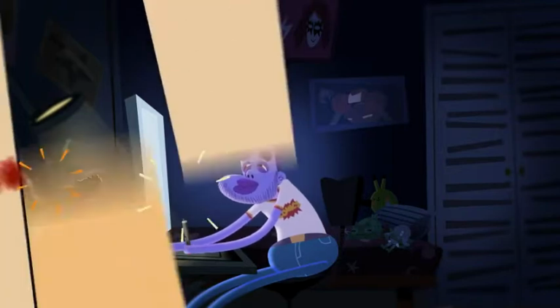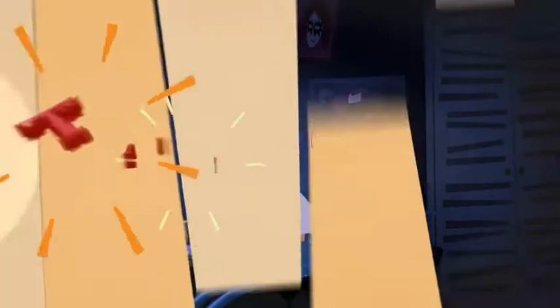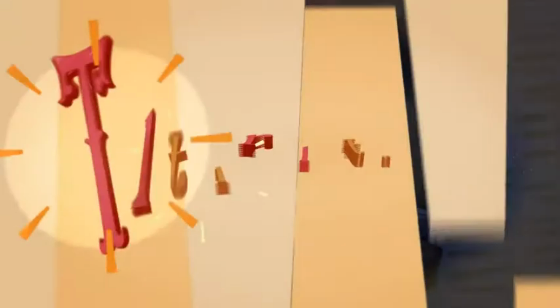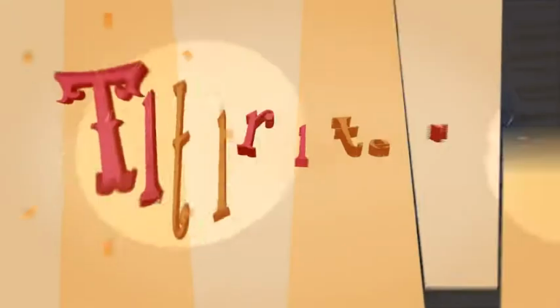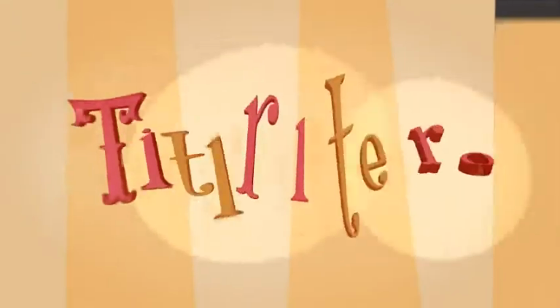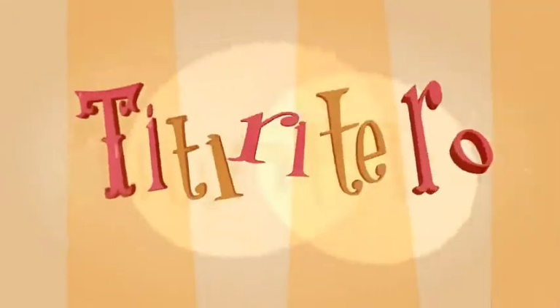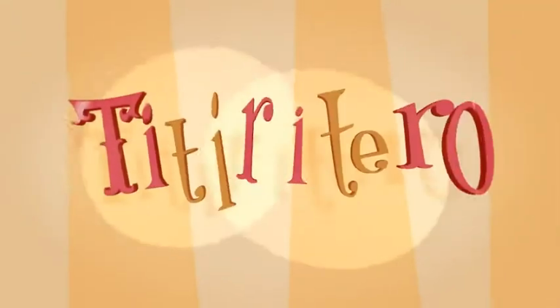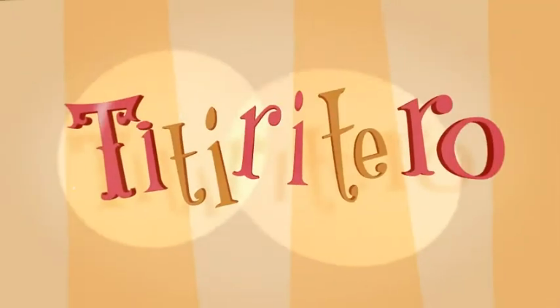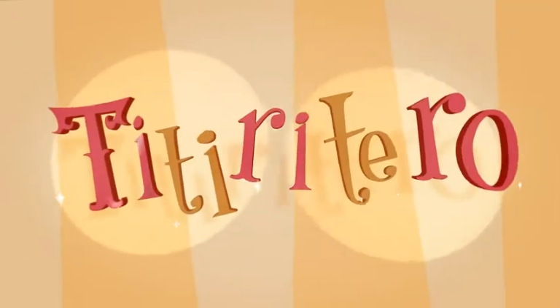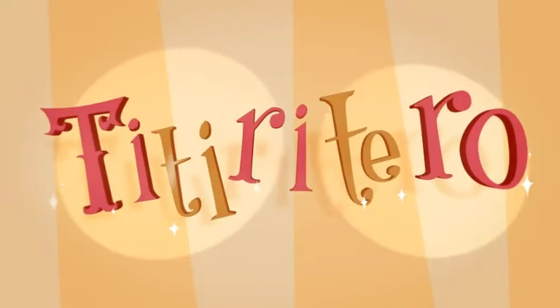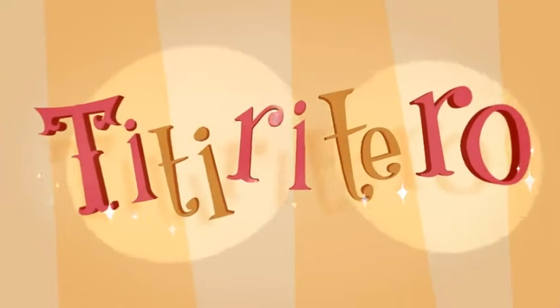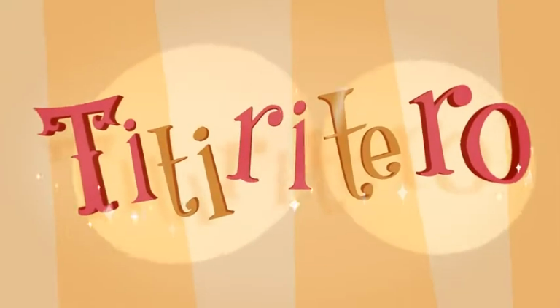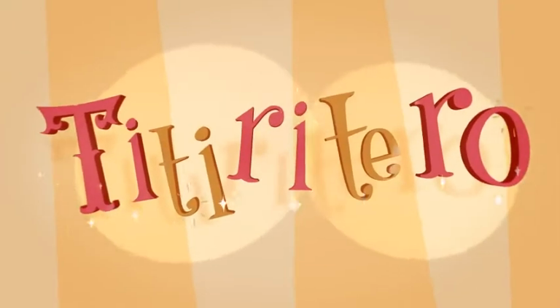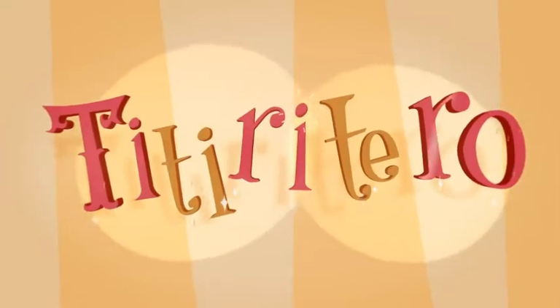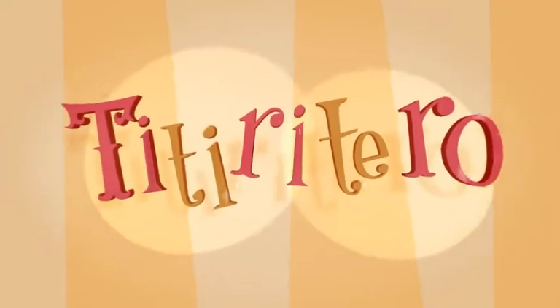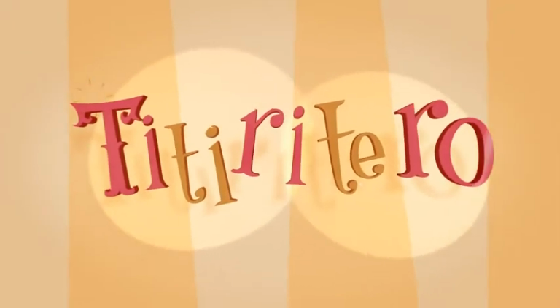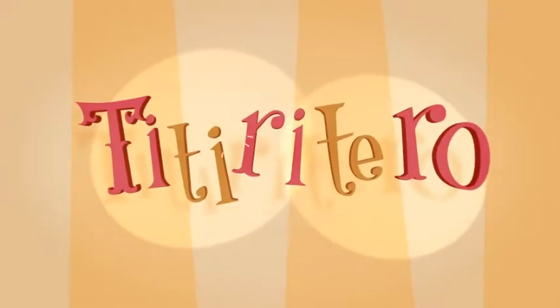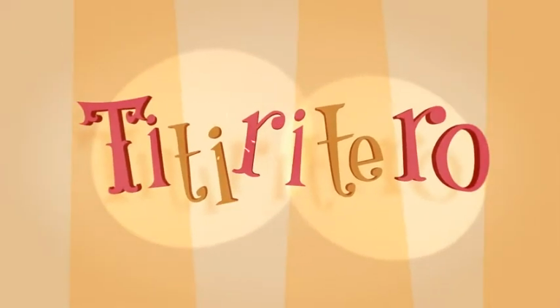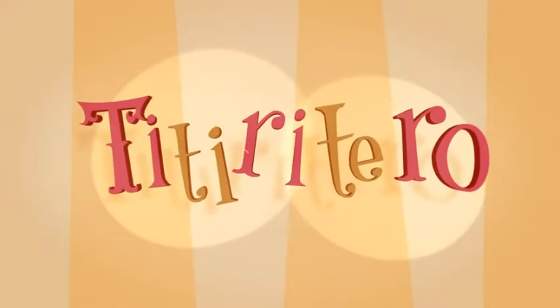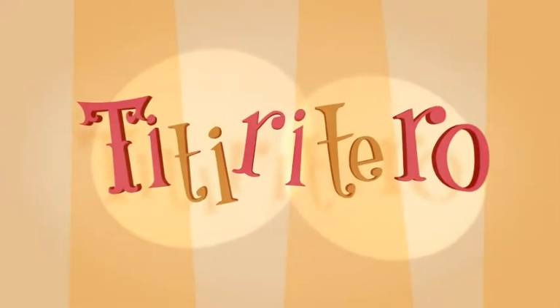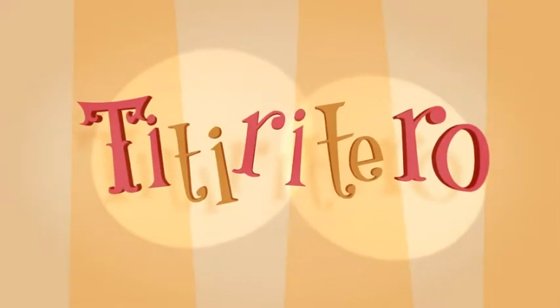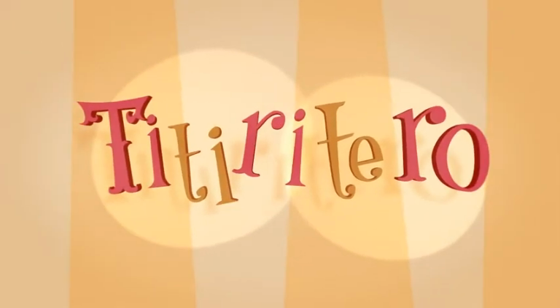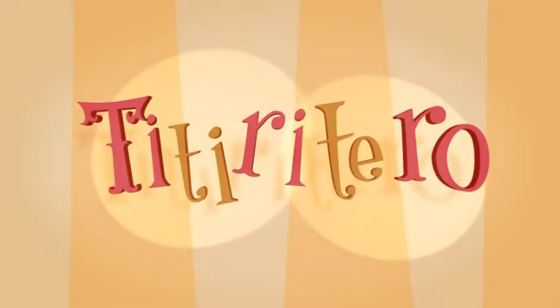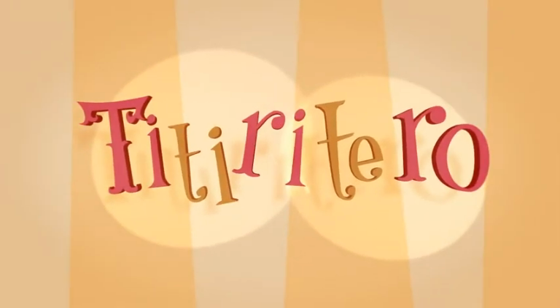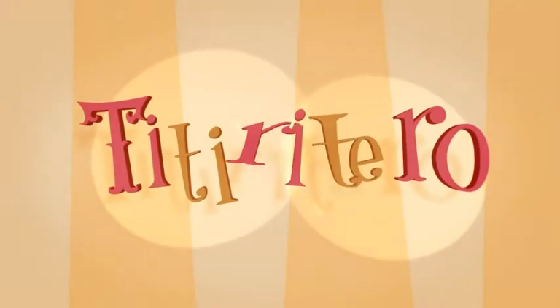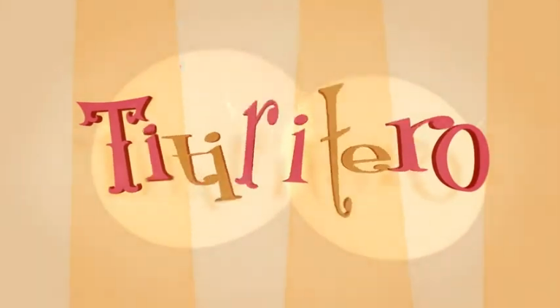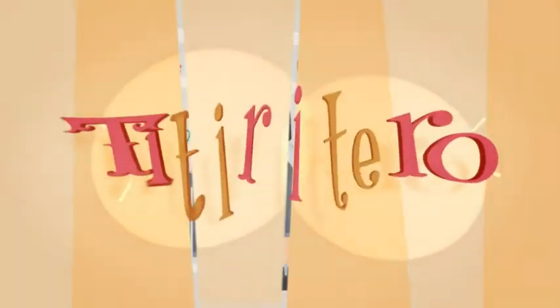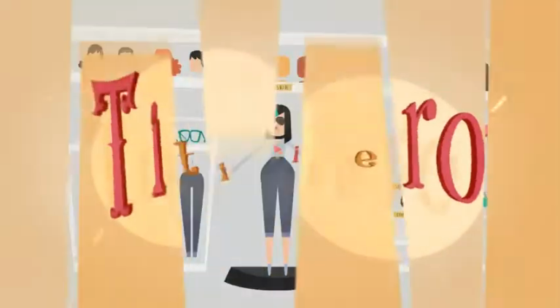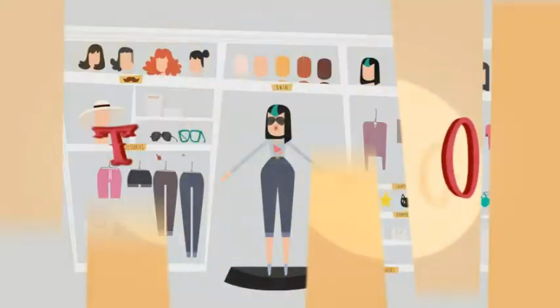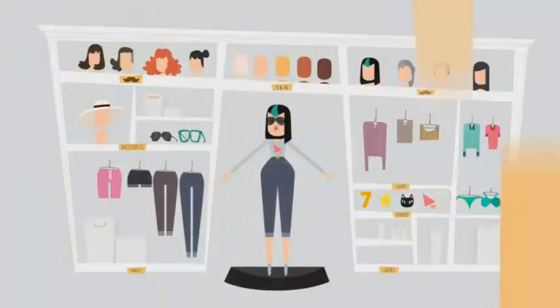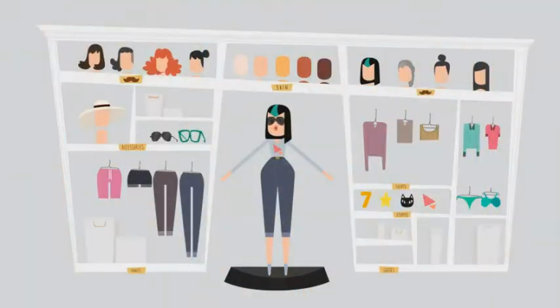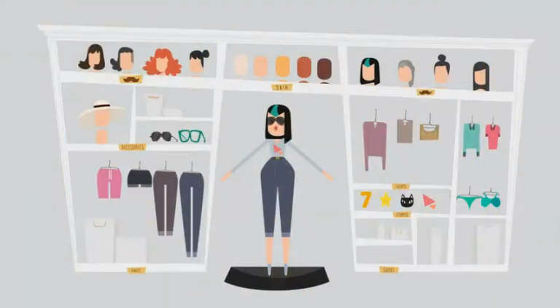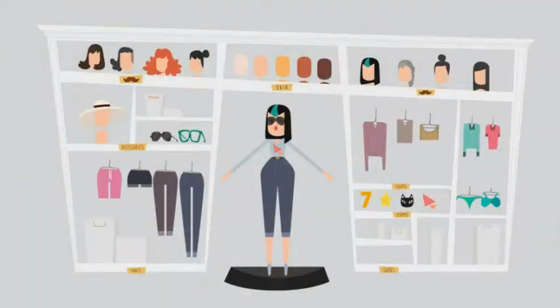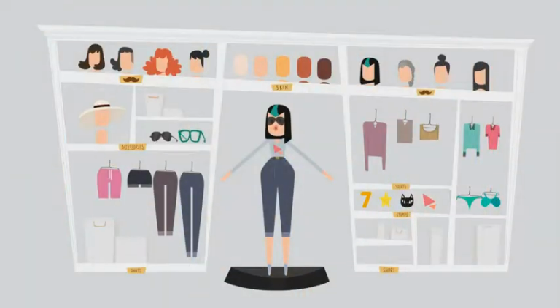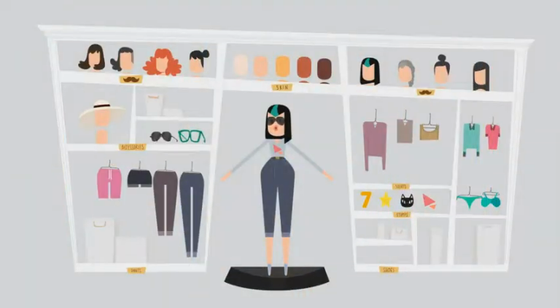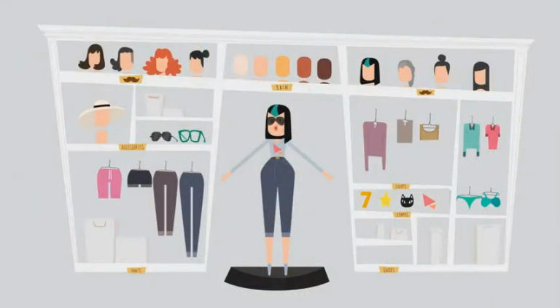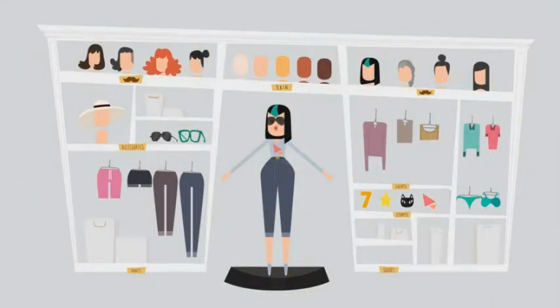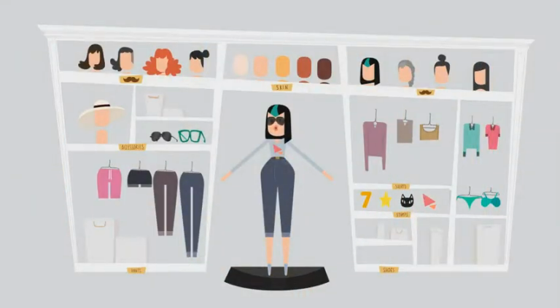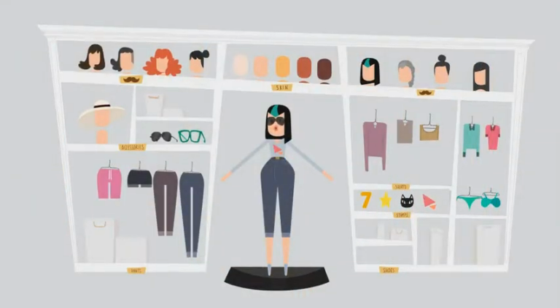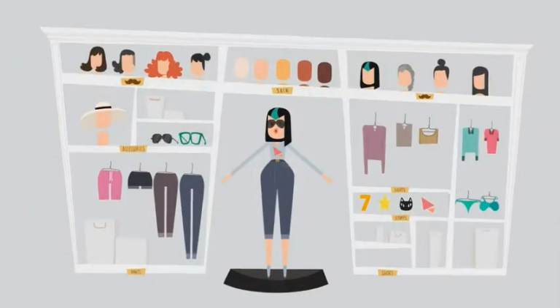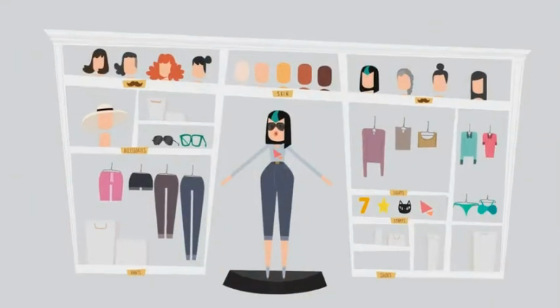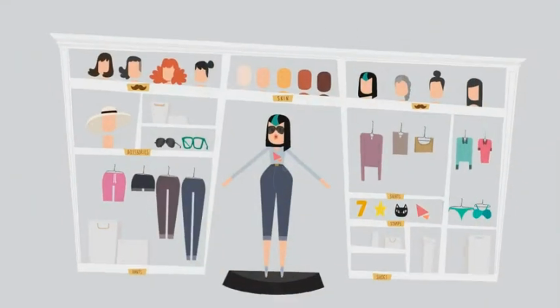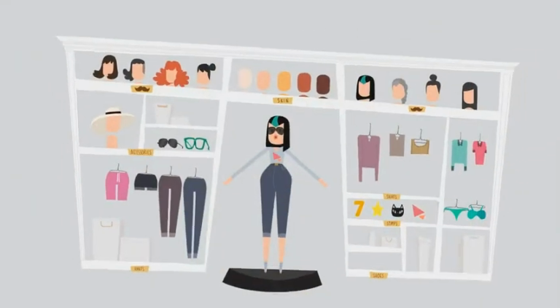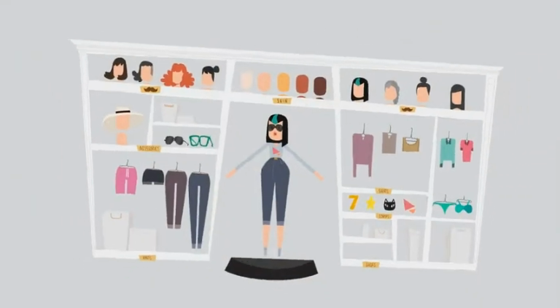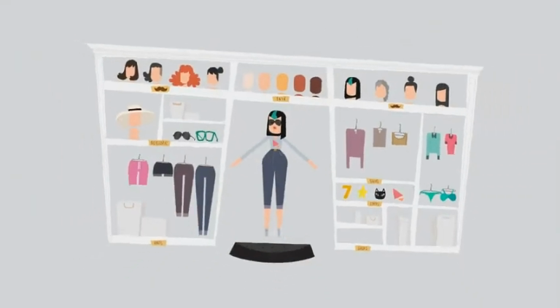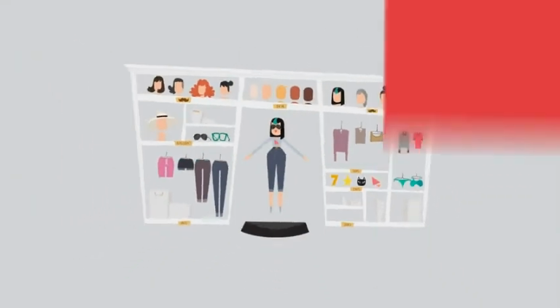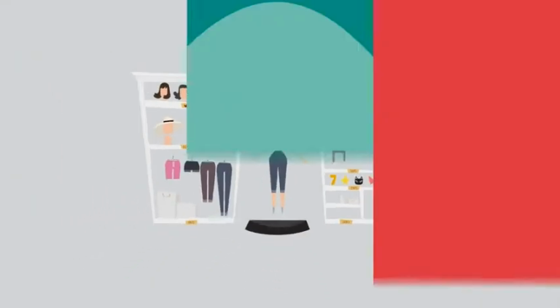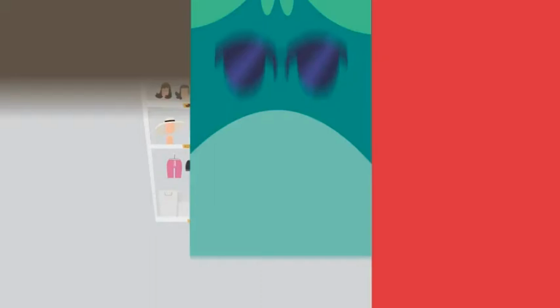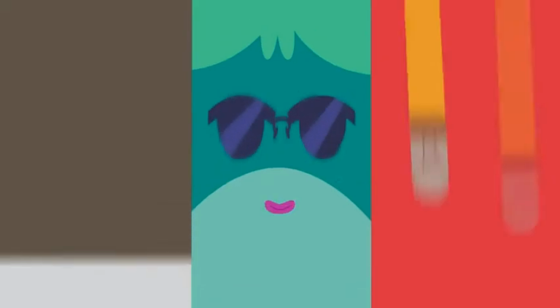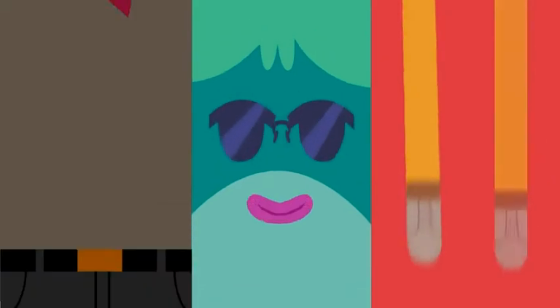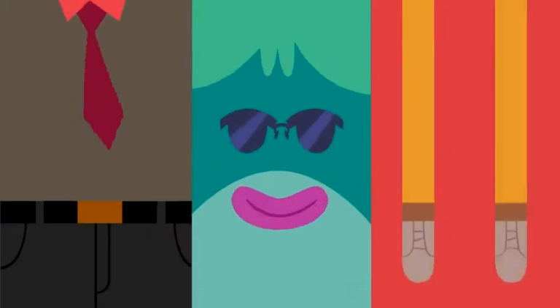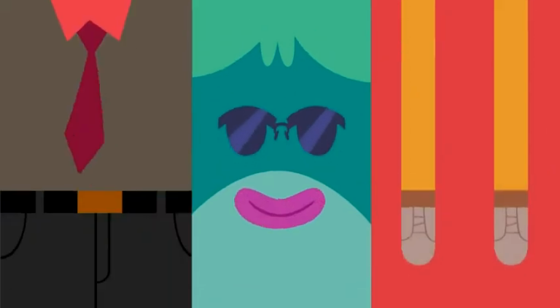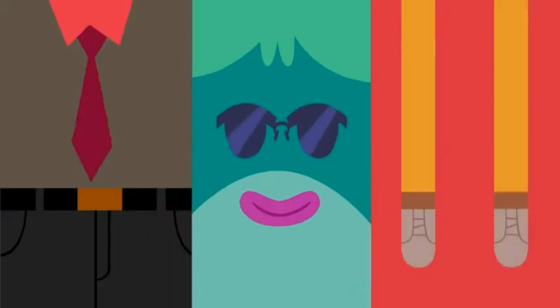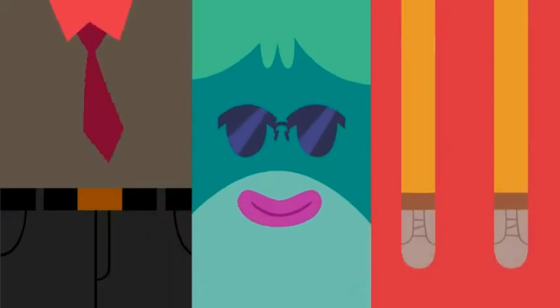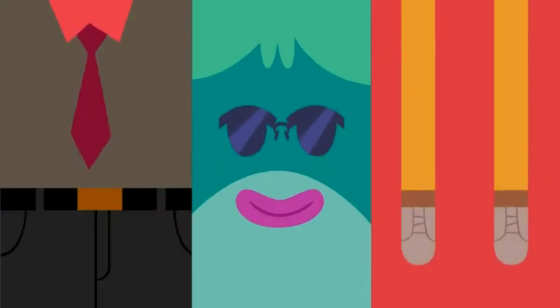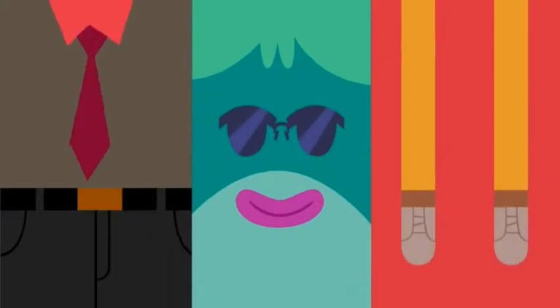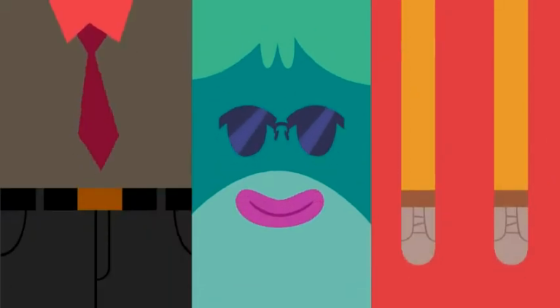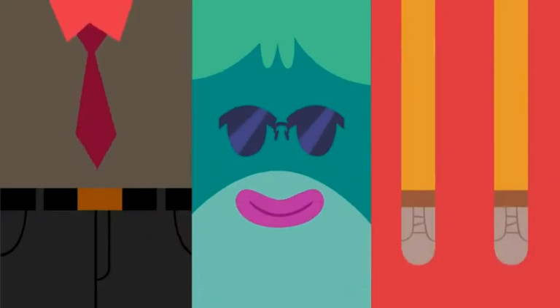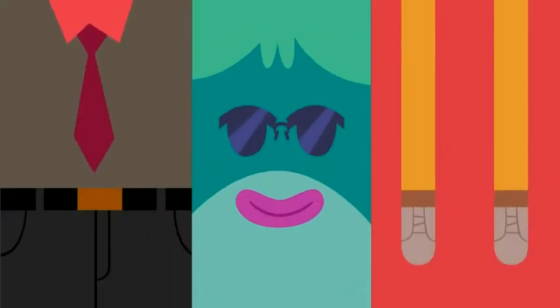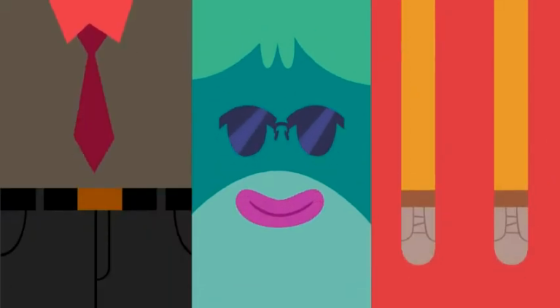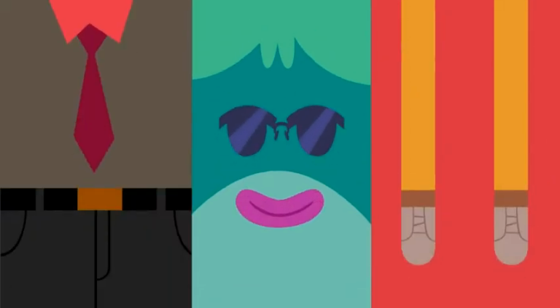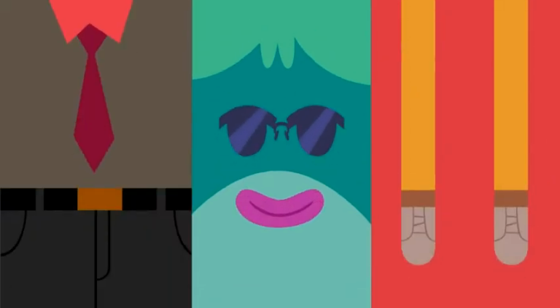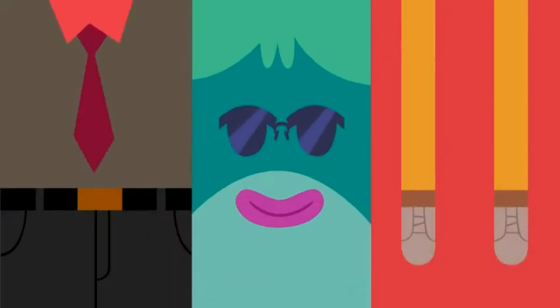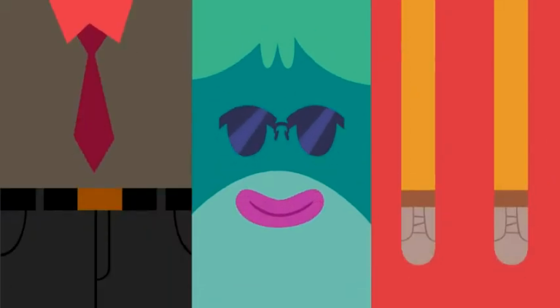Introducing Tittery Taro! The one and only After Effects library that comes with a fully customizable character!